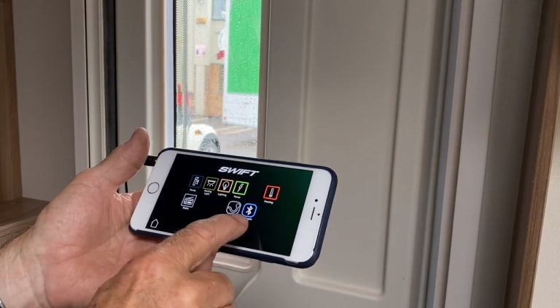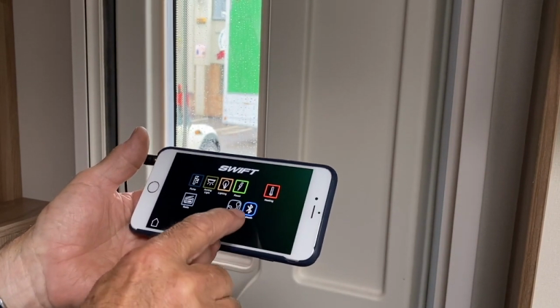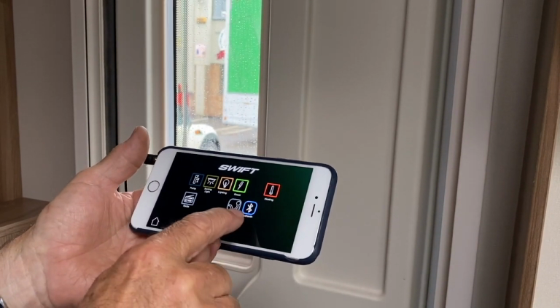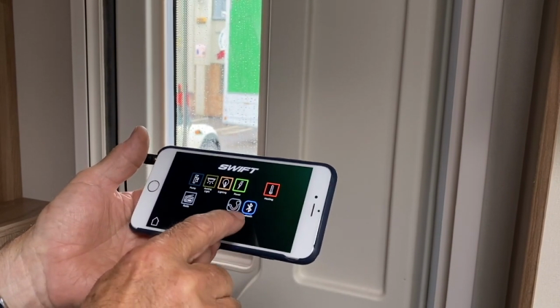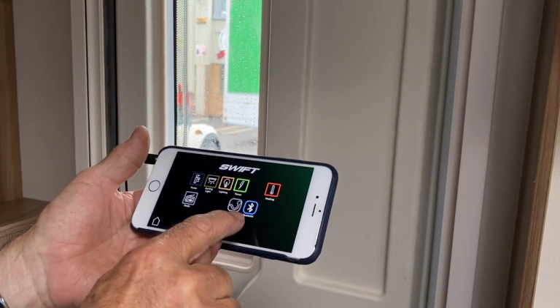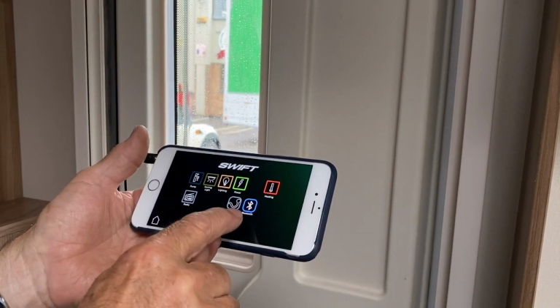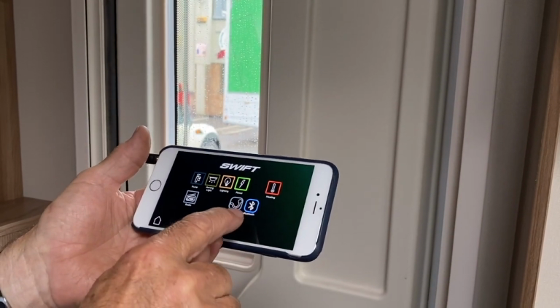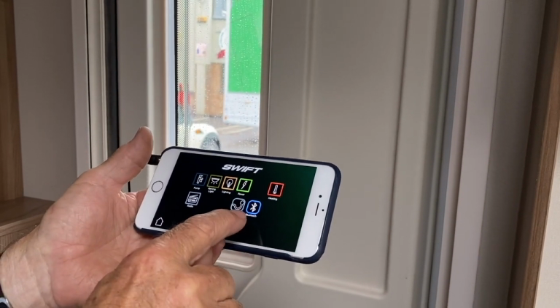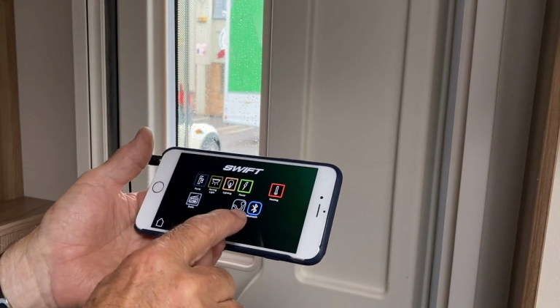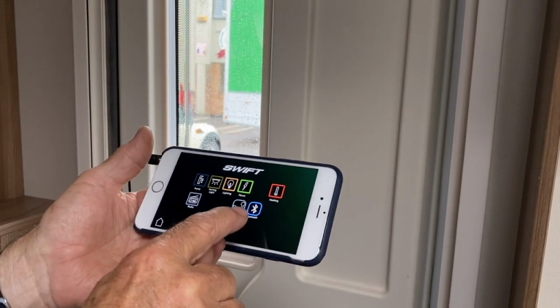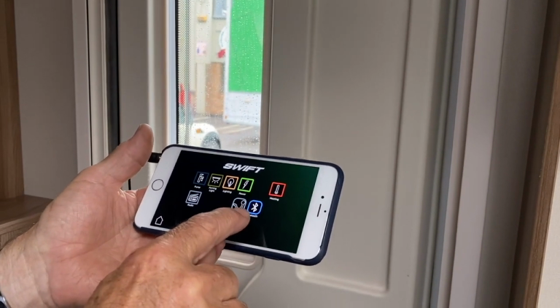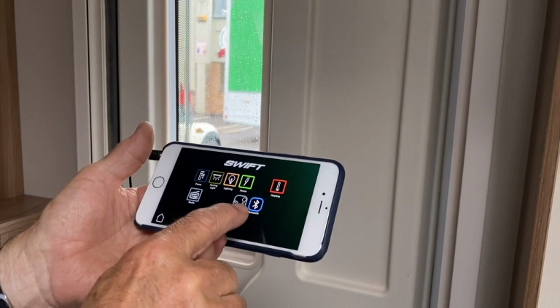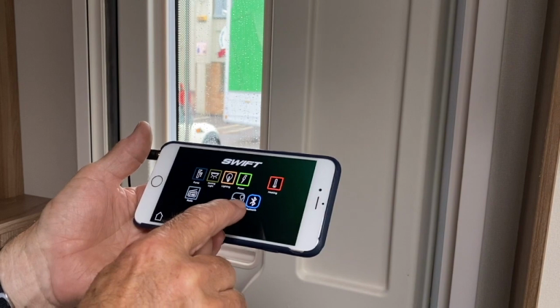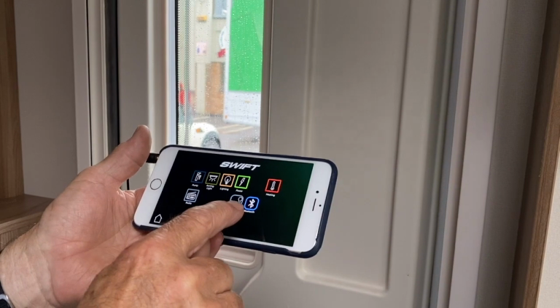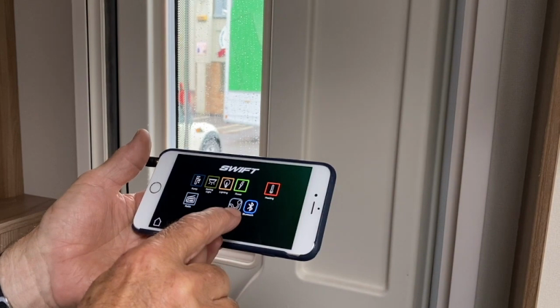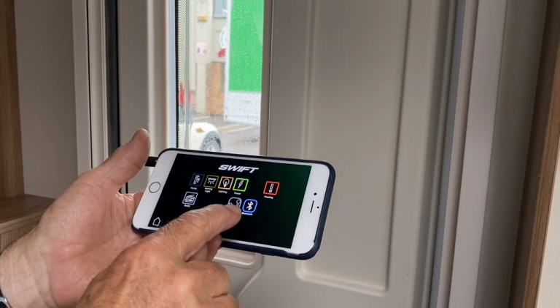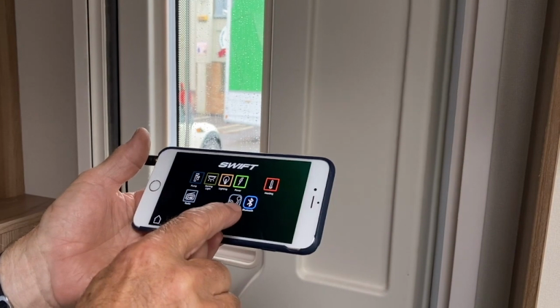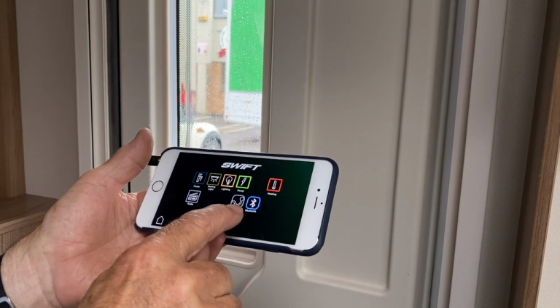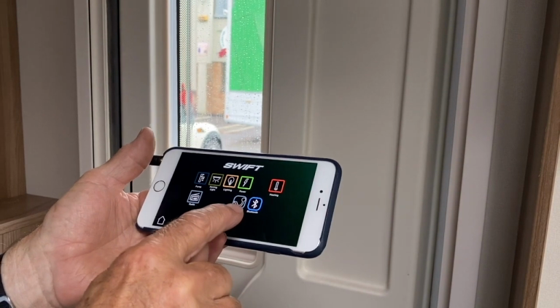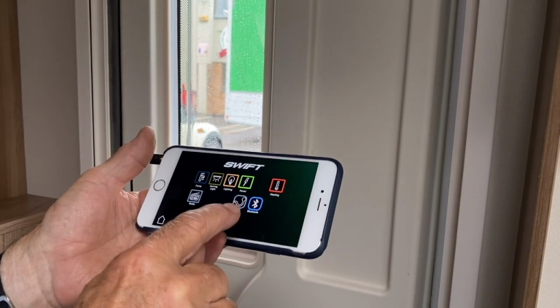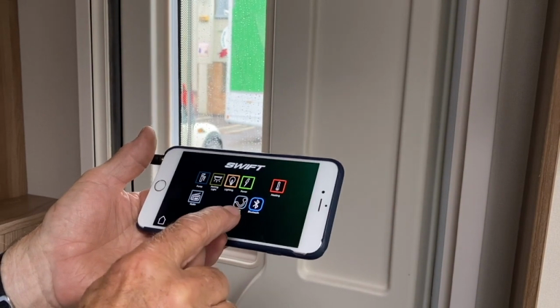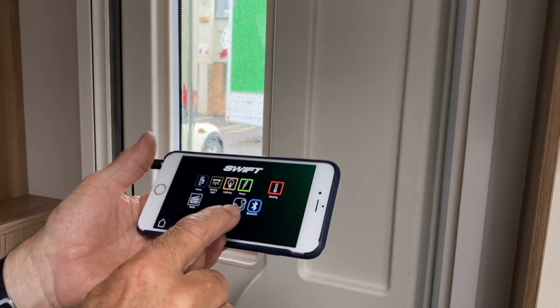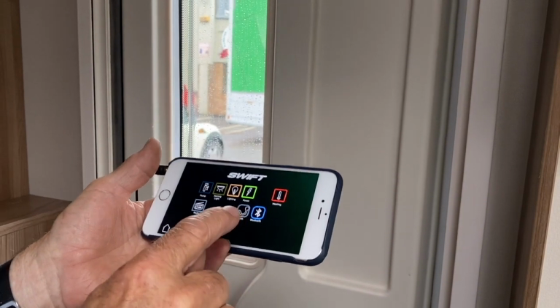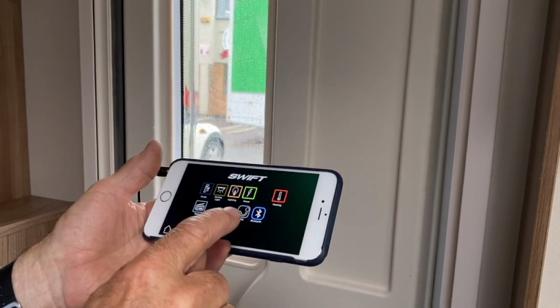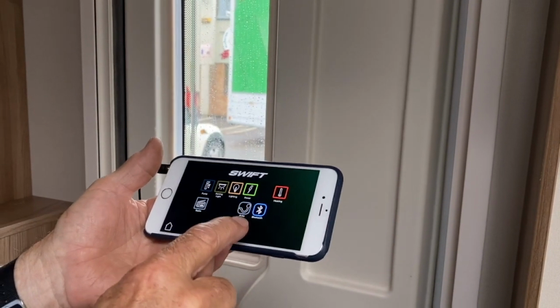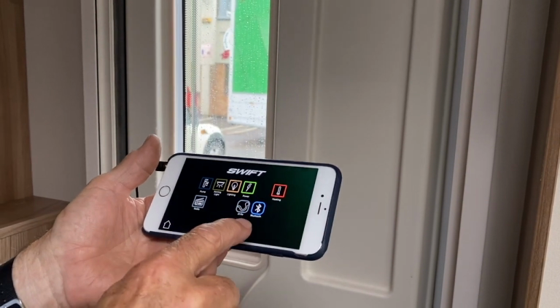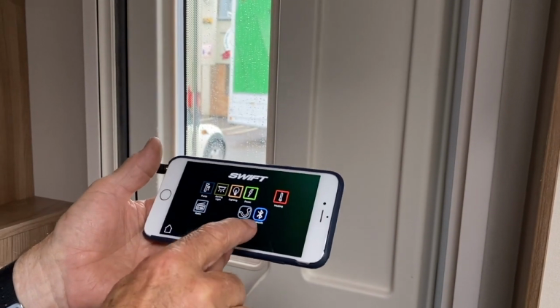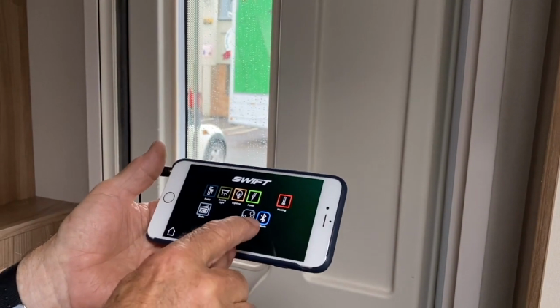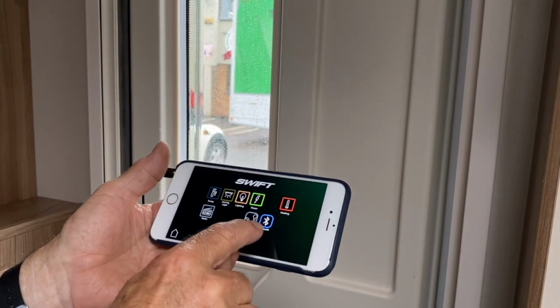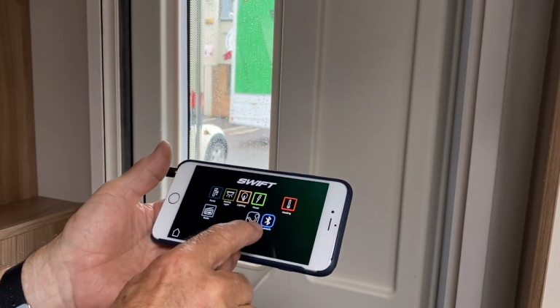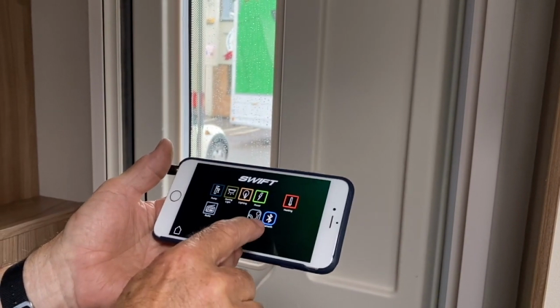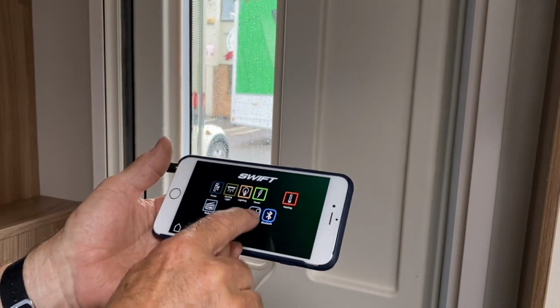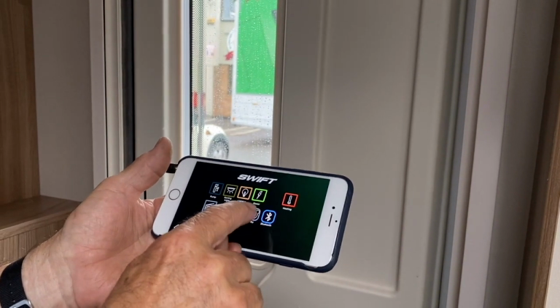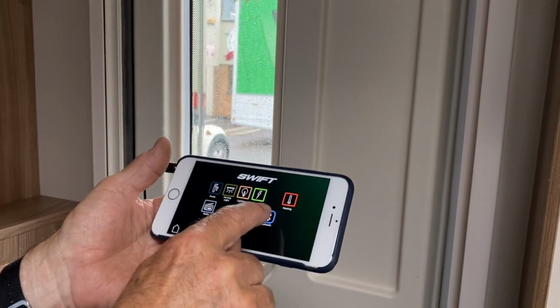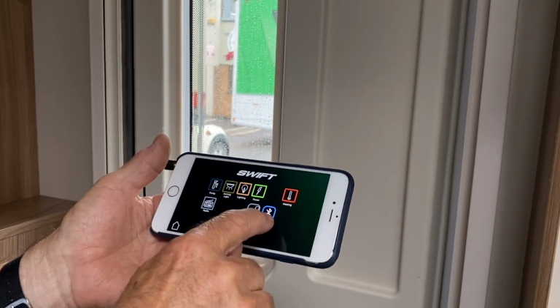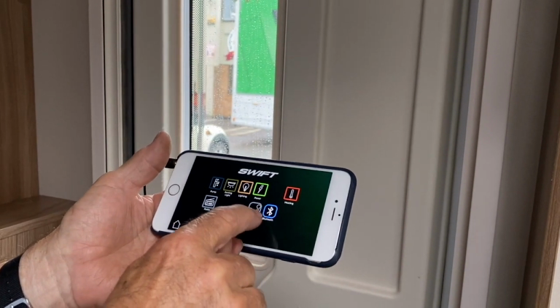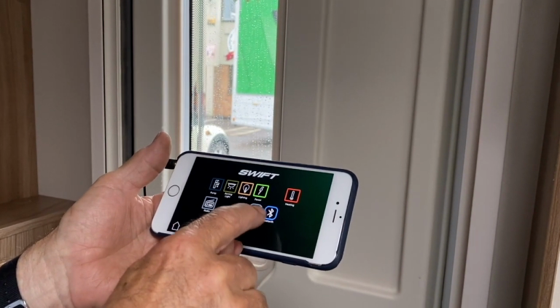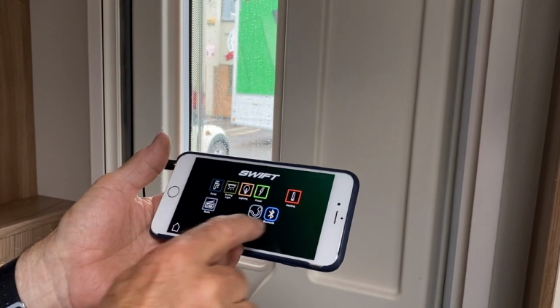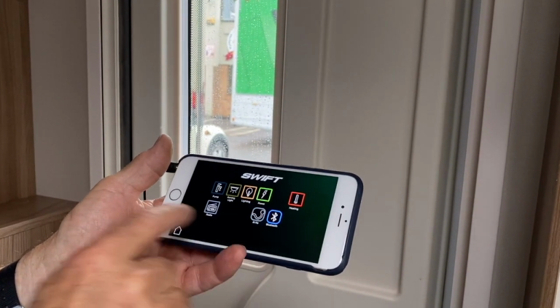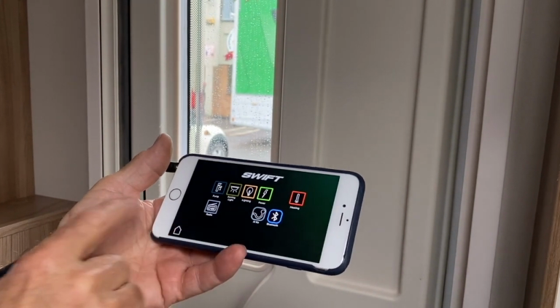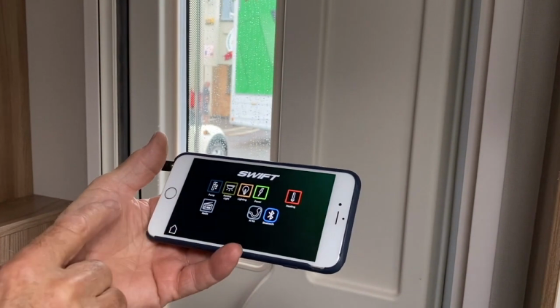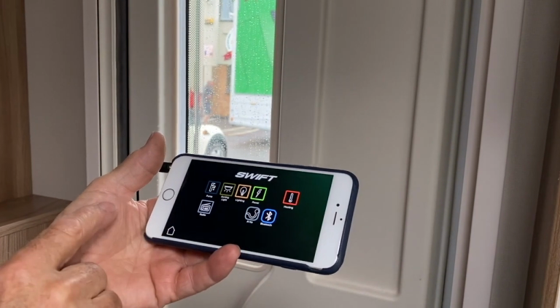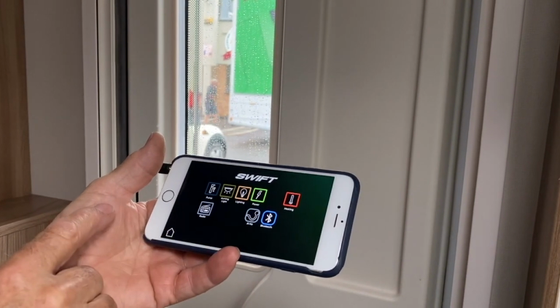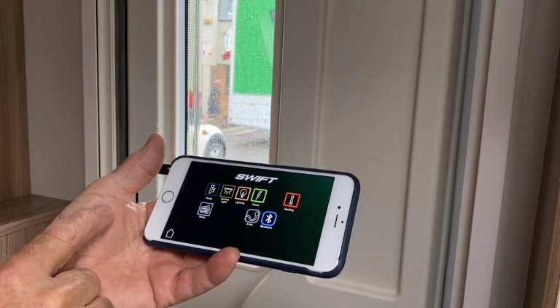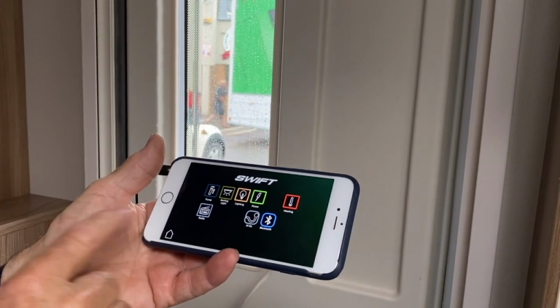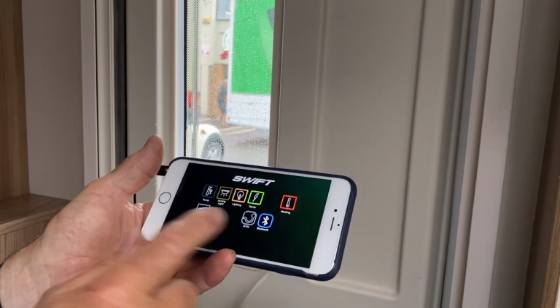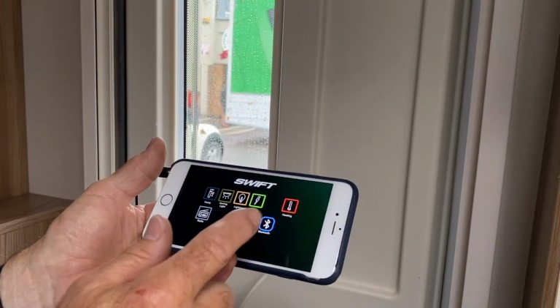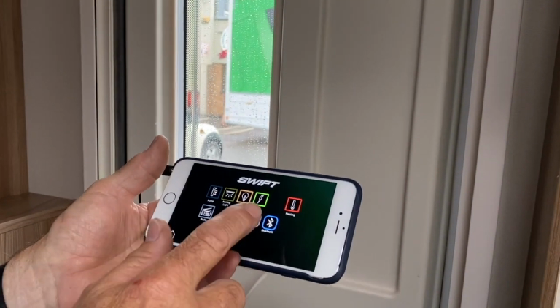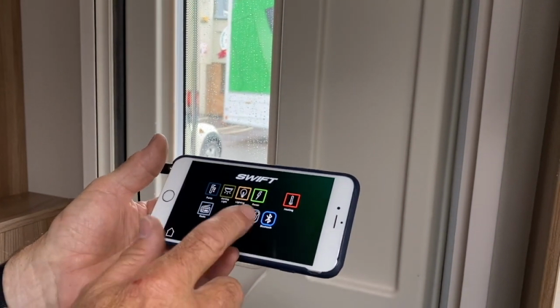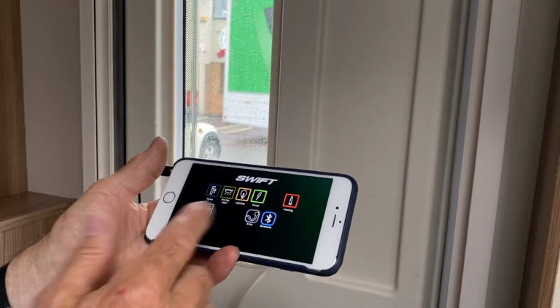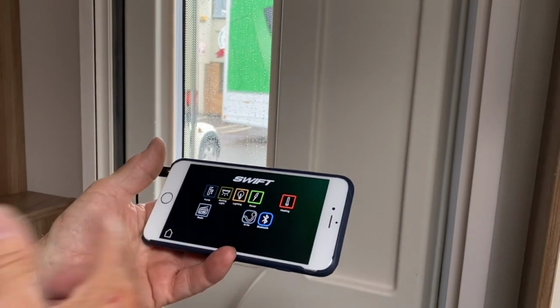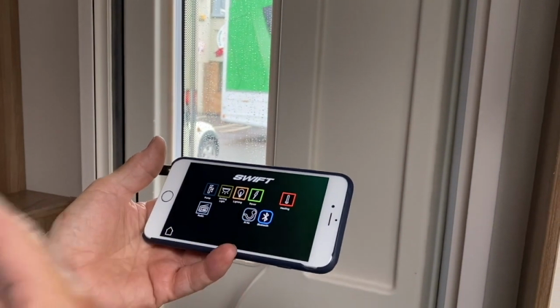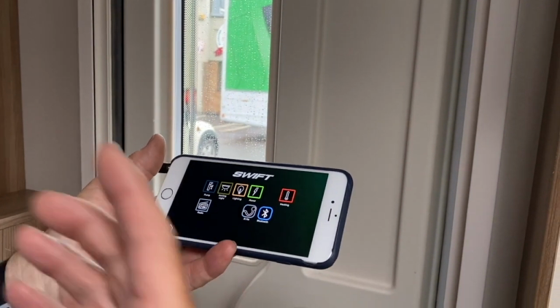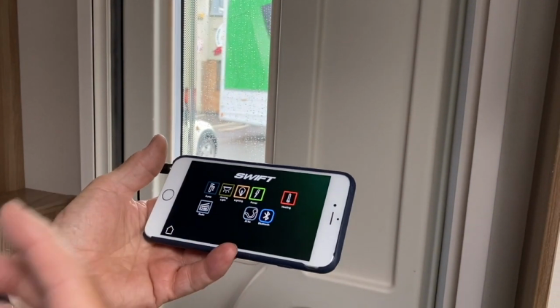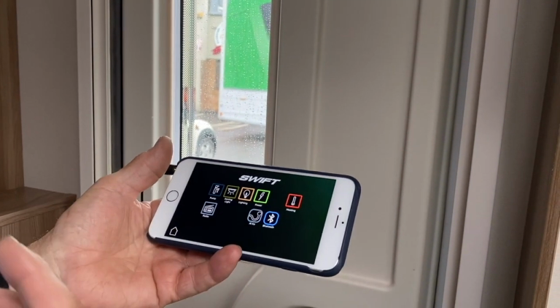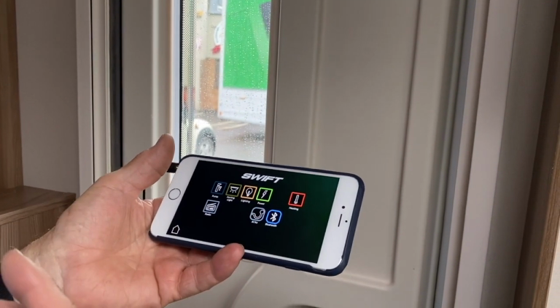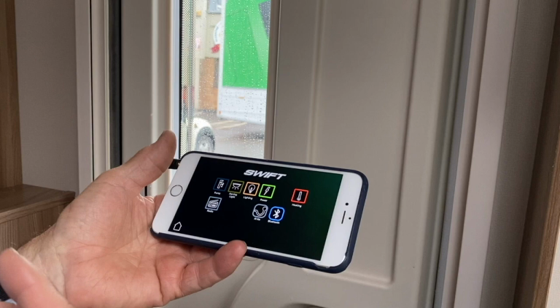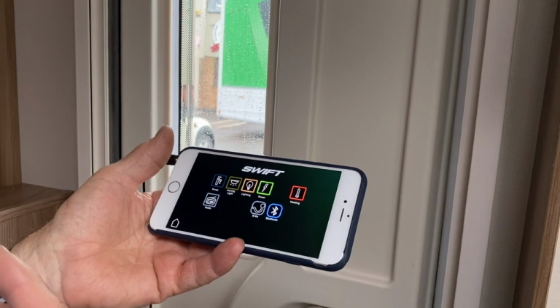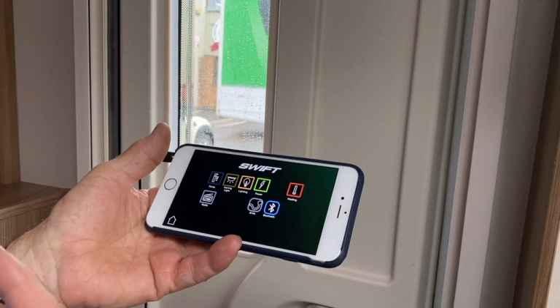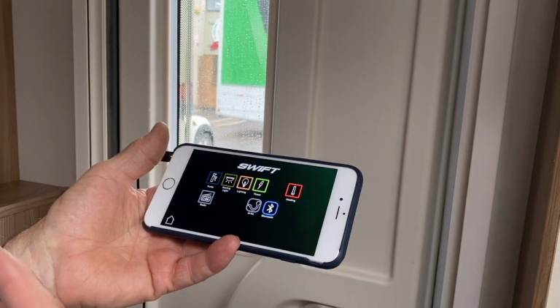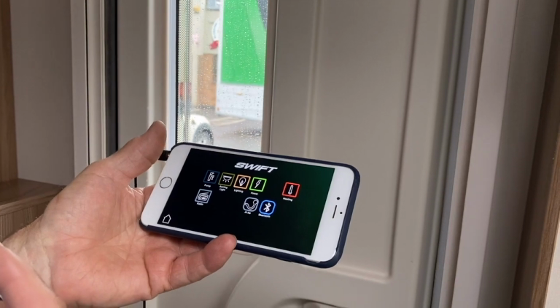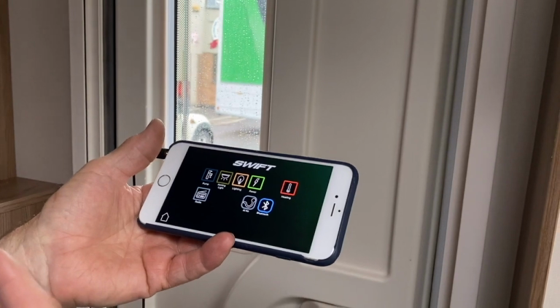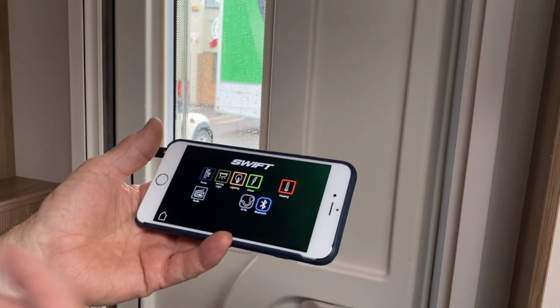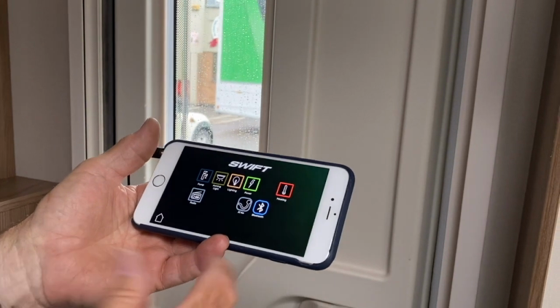Bluetooth: if it kicks out, and if that goes red around the Bluetooth area, just press the button again and that will reconnect you.